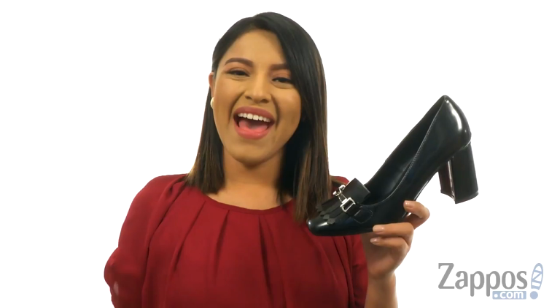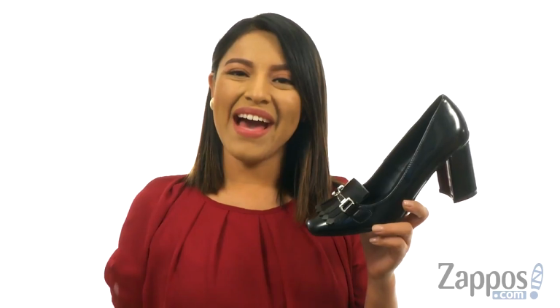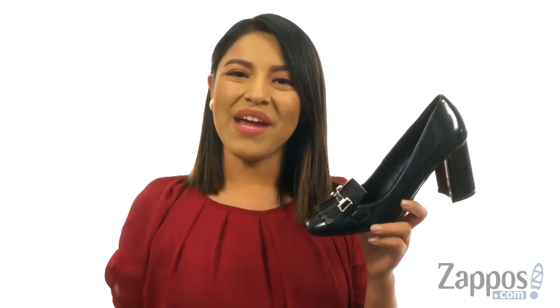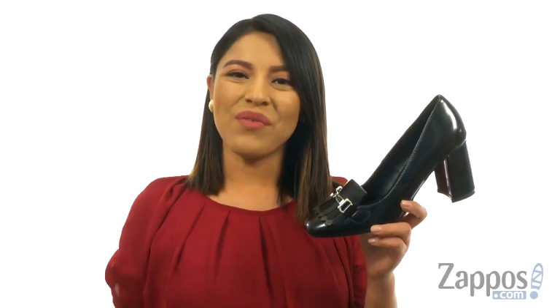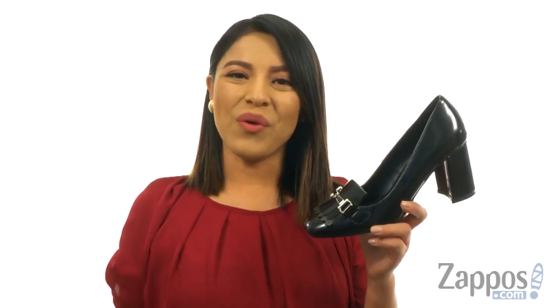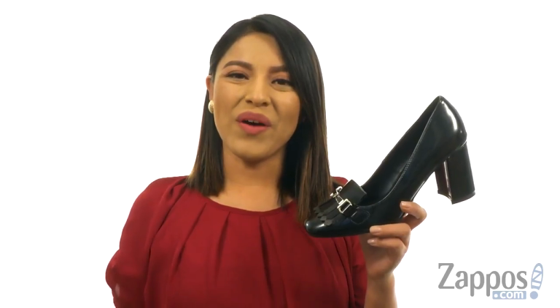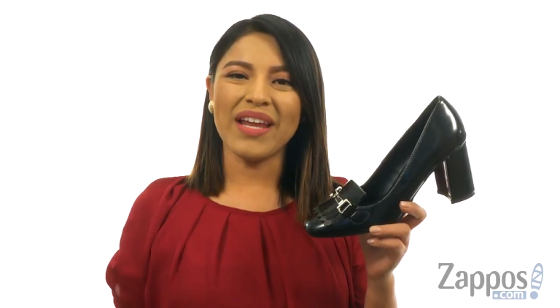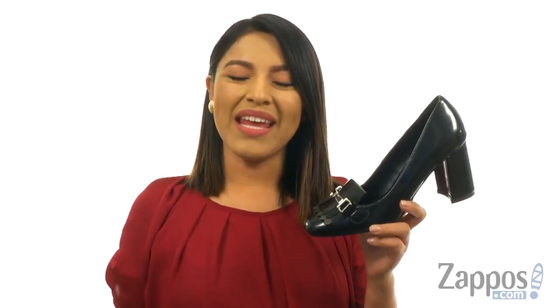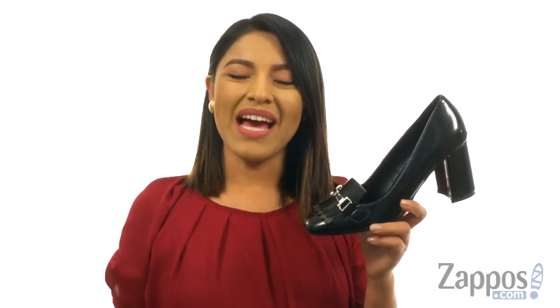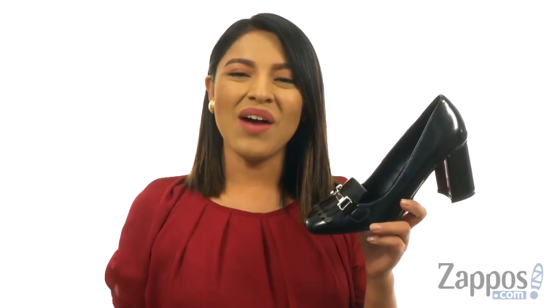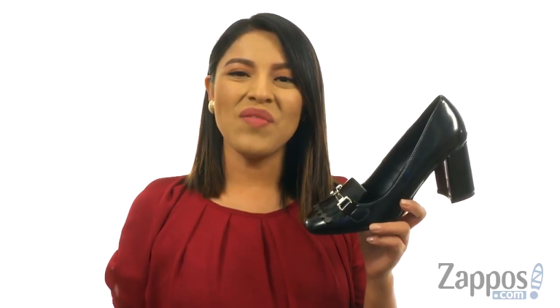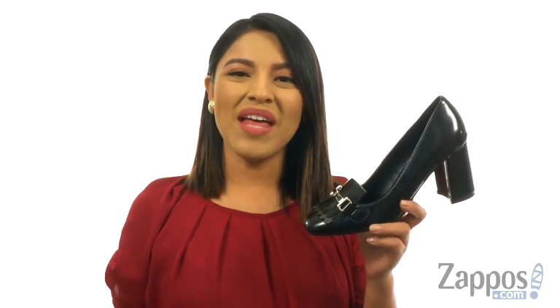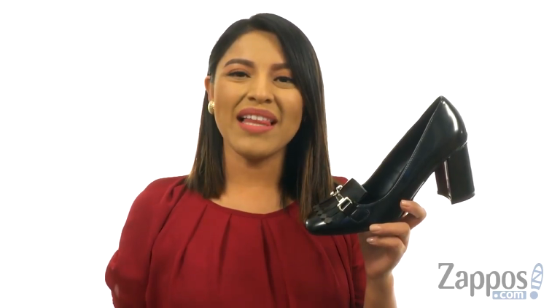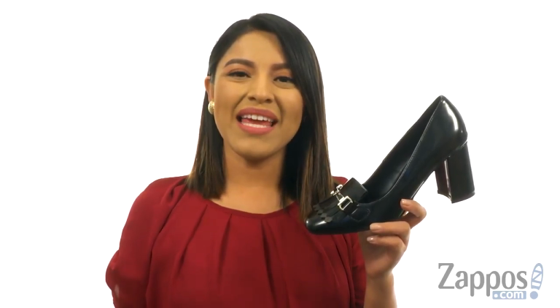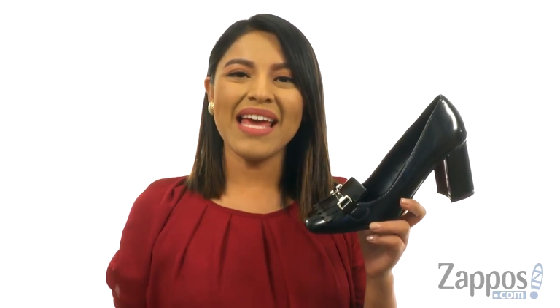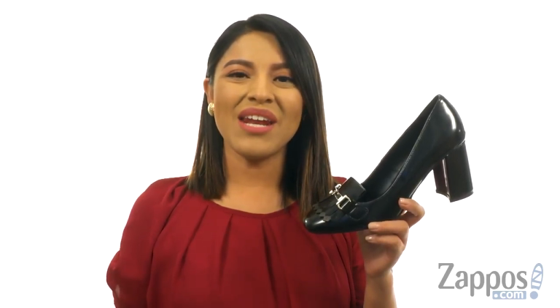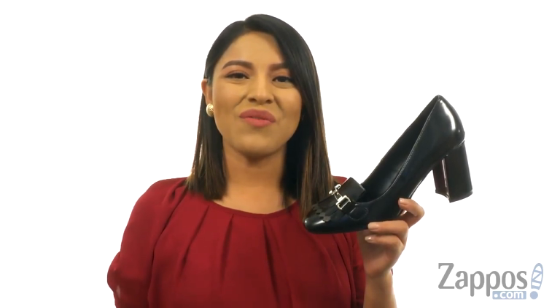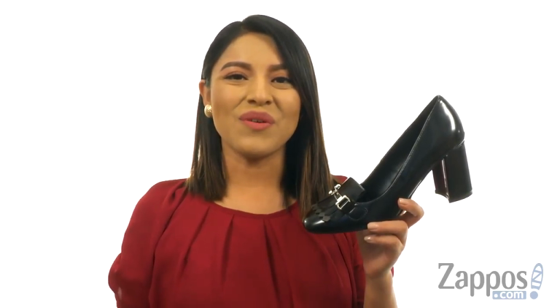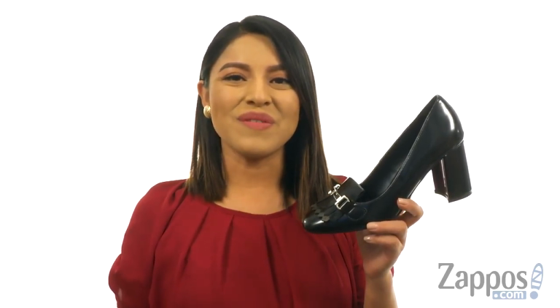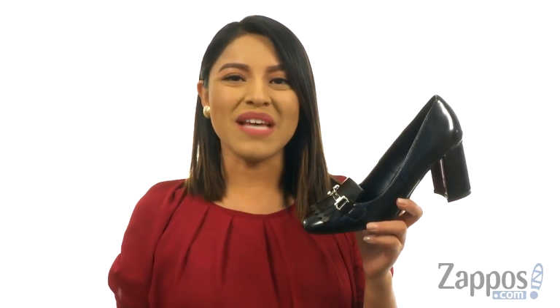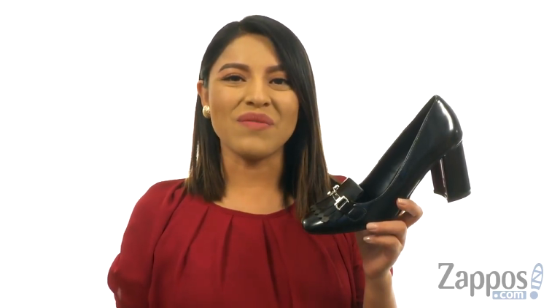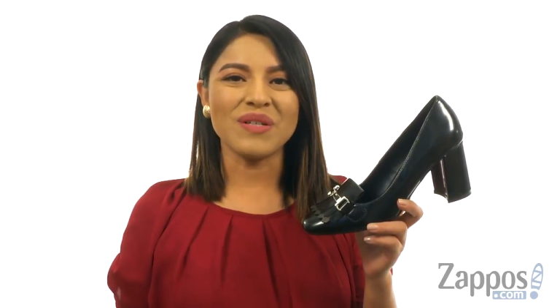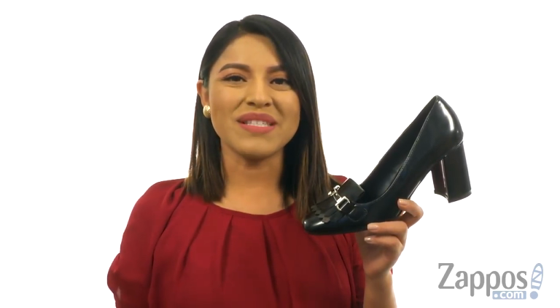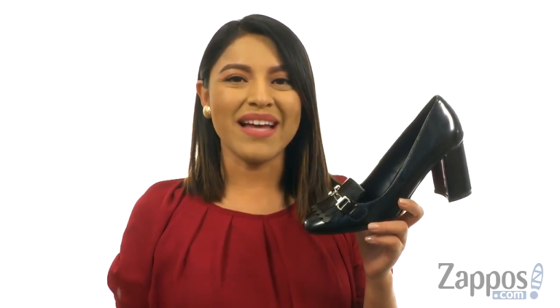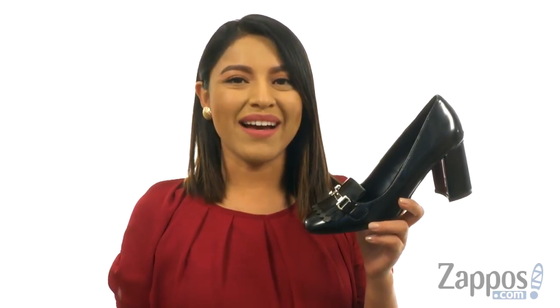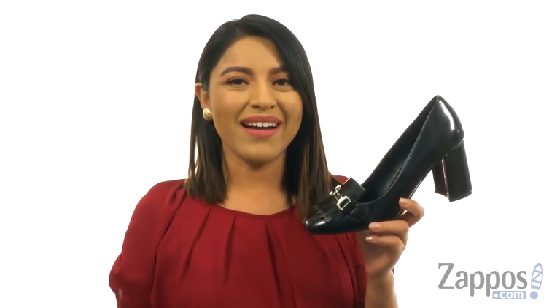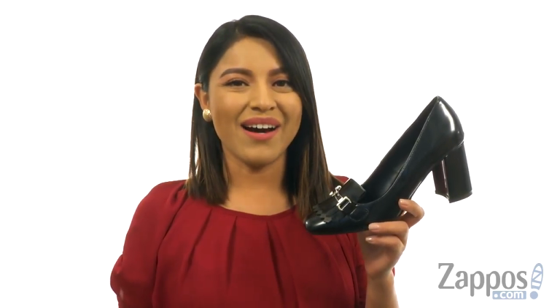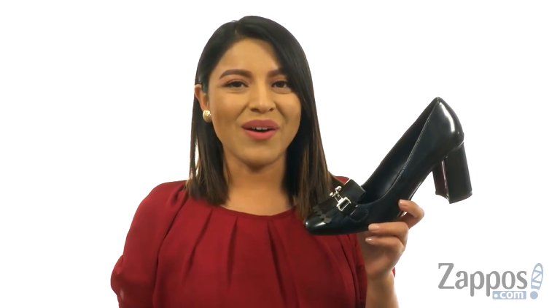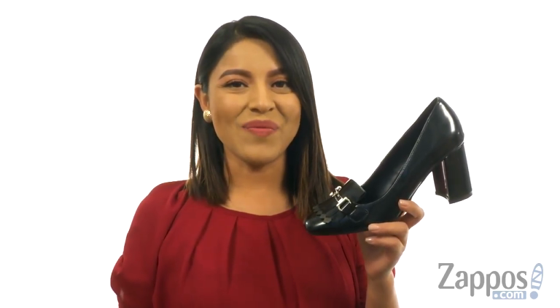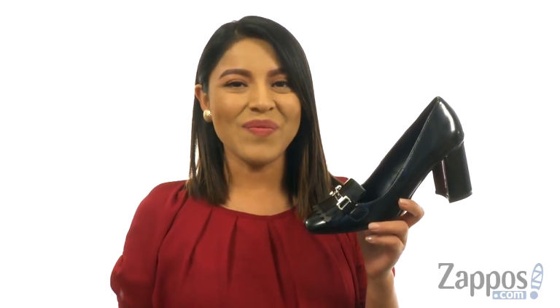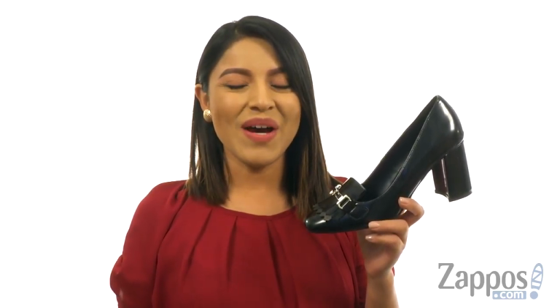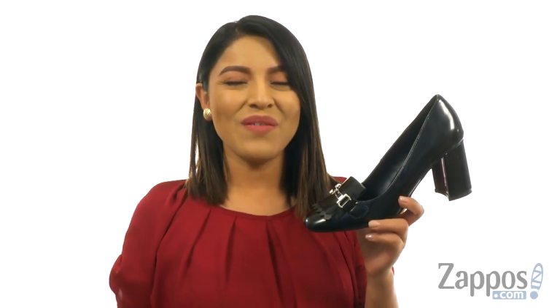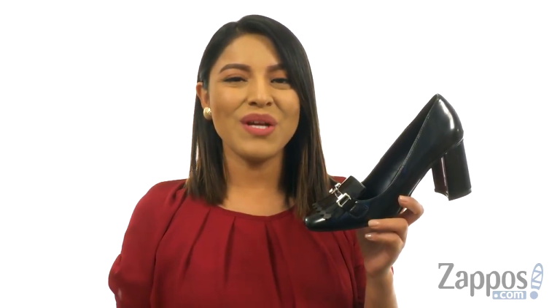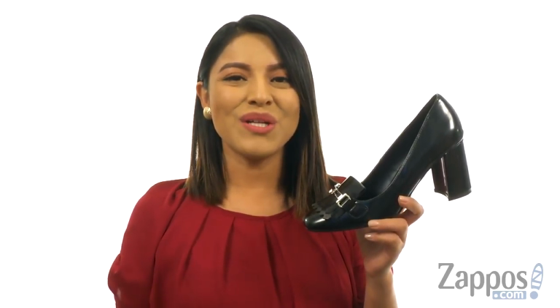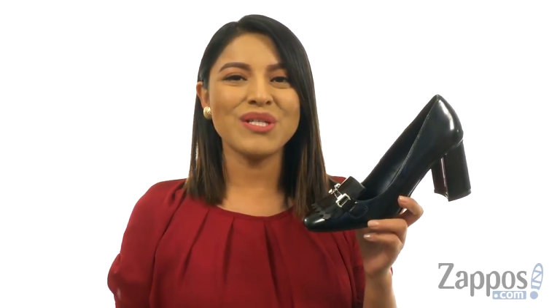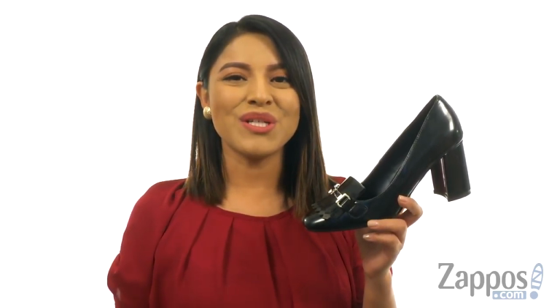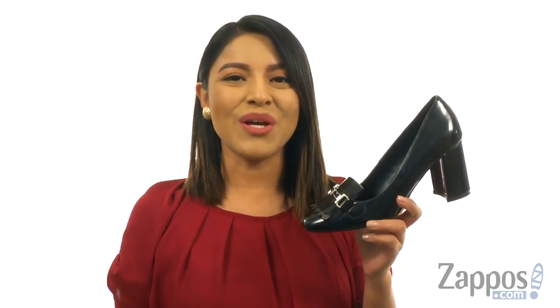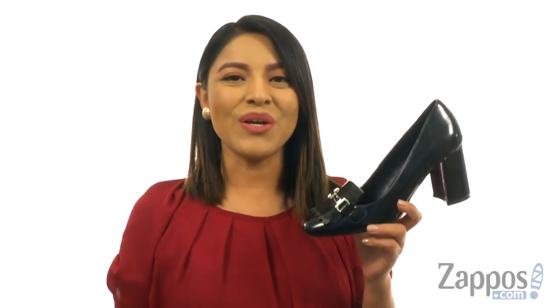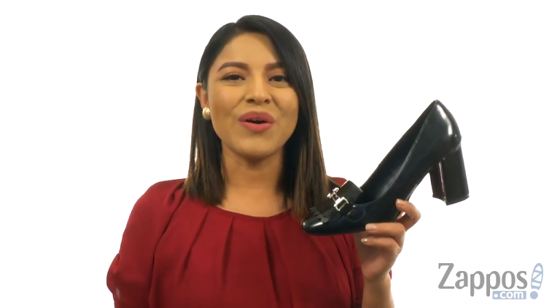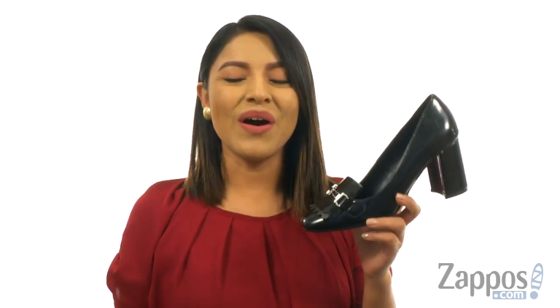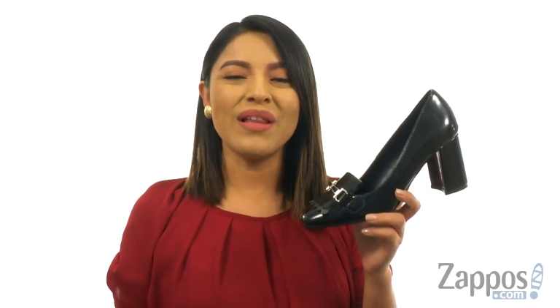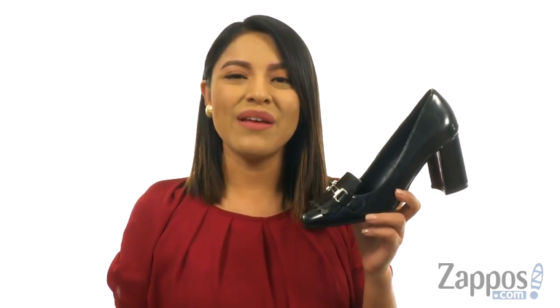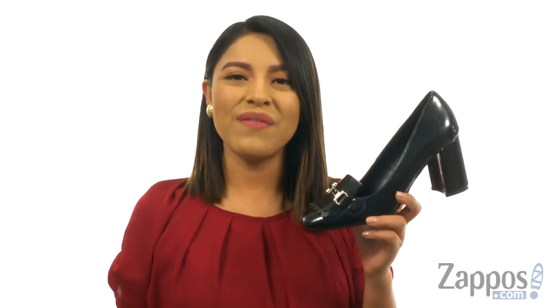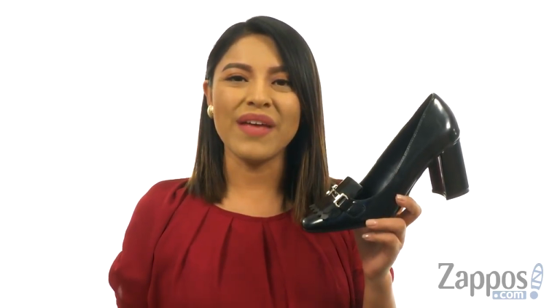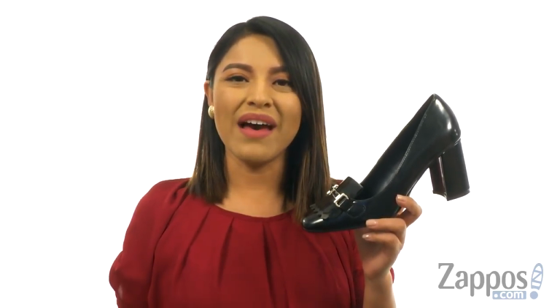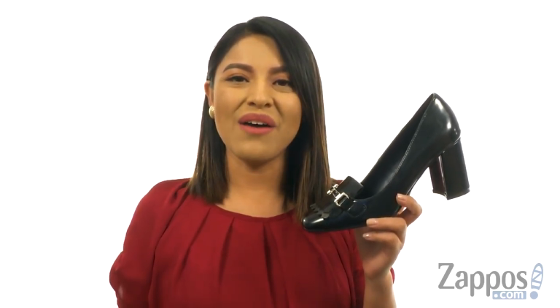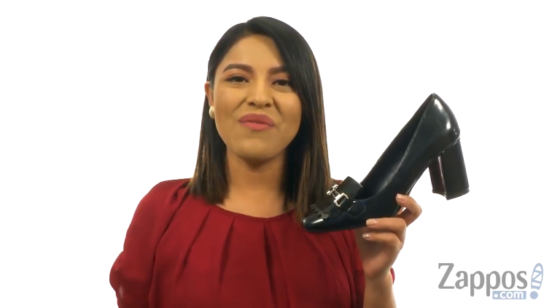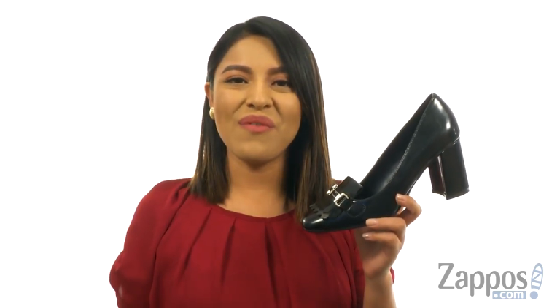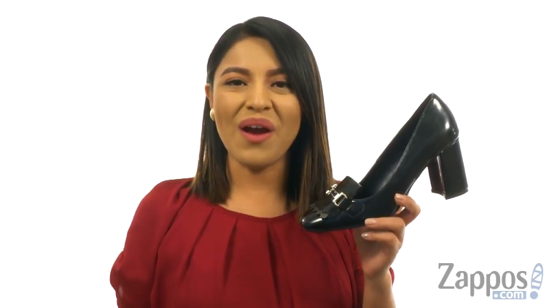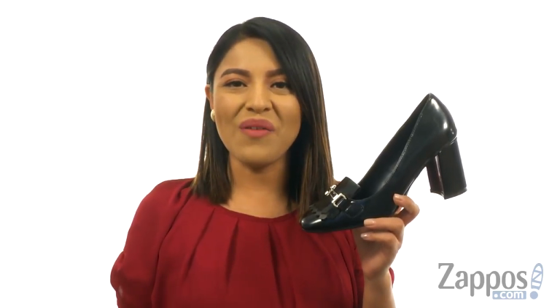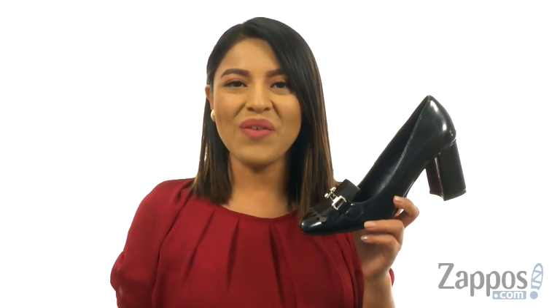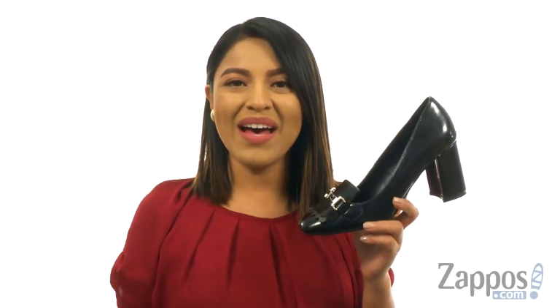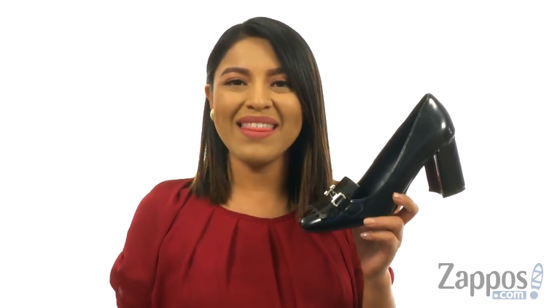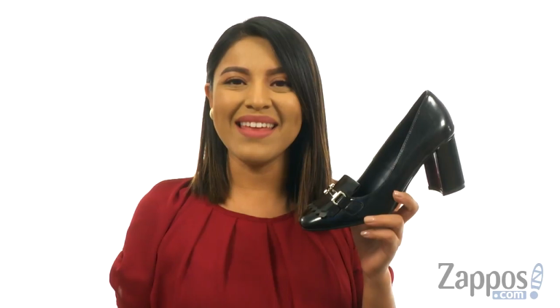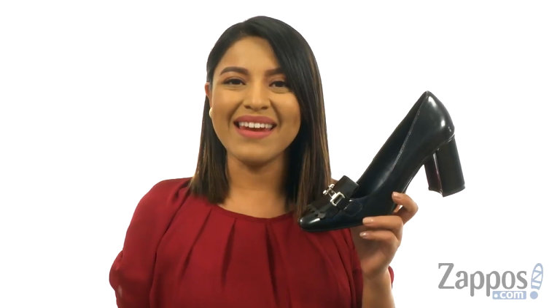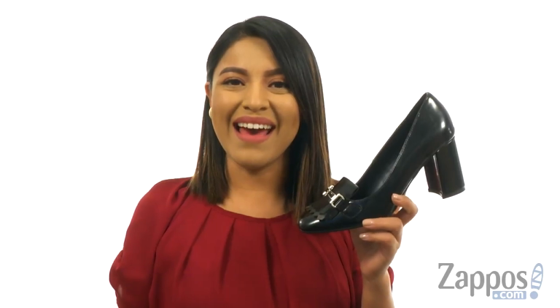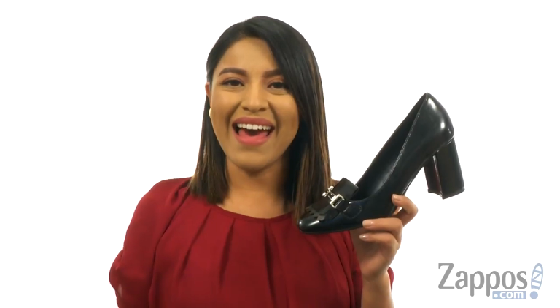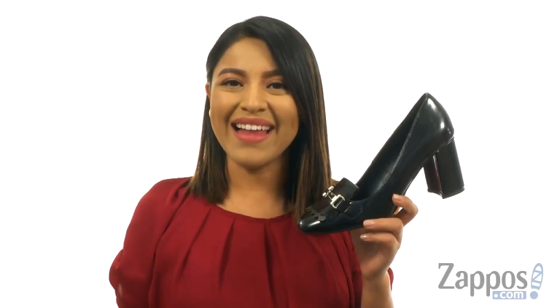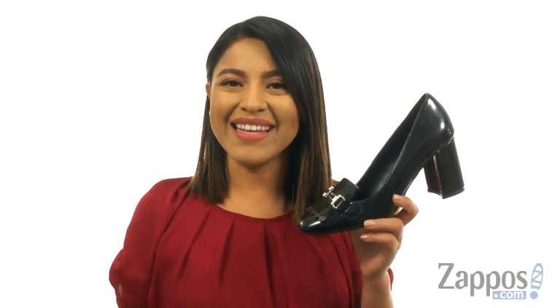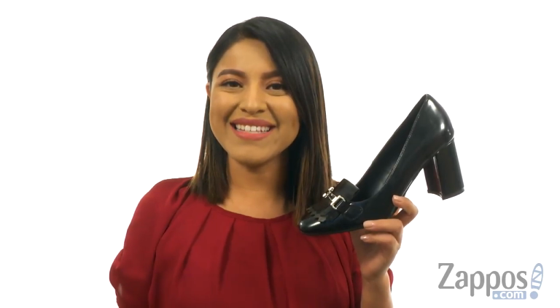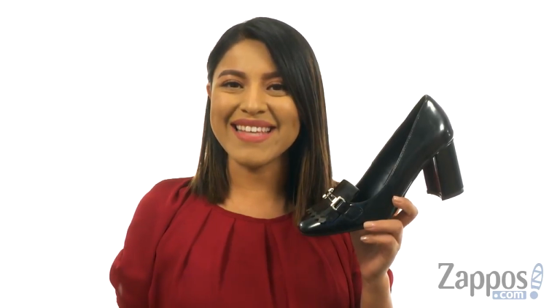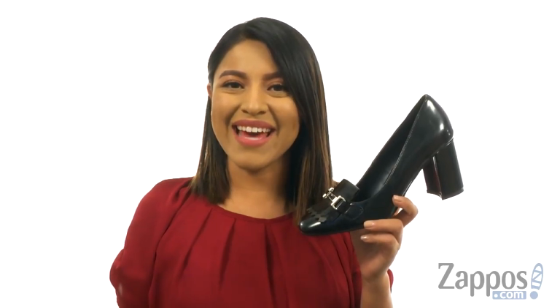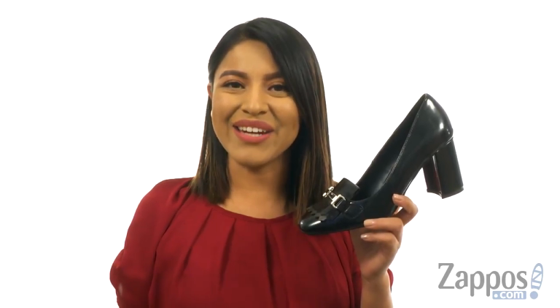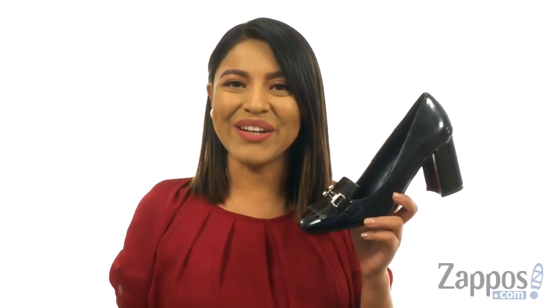Hi everyone, I'm Nellie and I'm from Zappos.com. I'm here to show you Olivia from Athena Alexander.